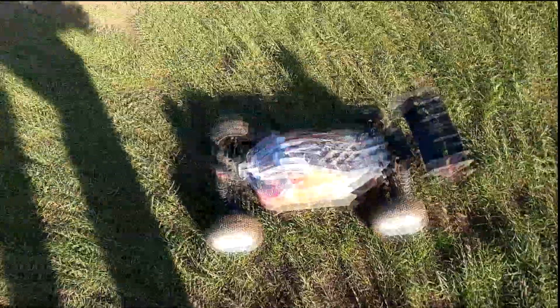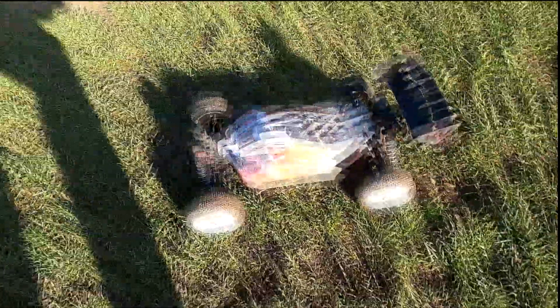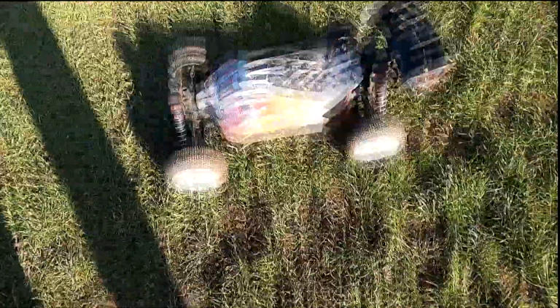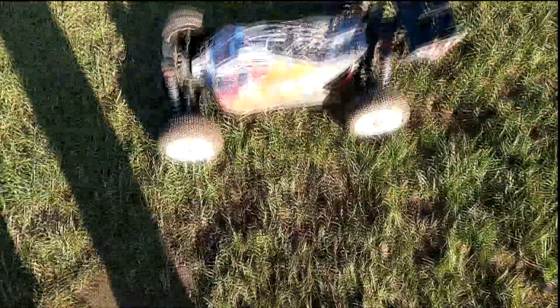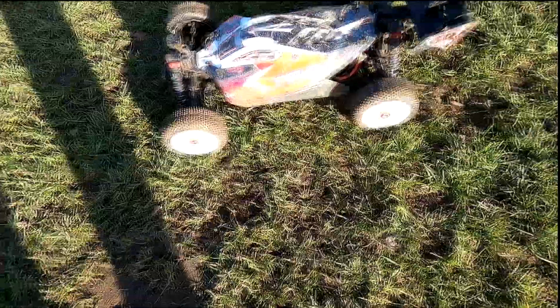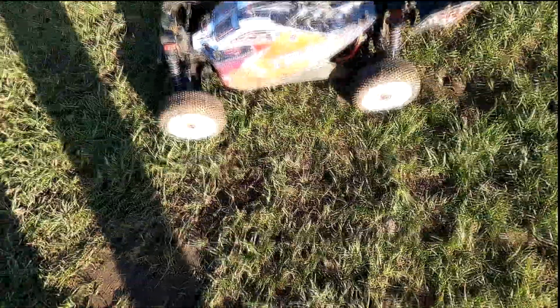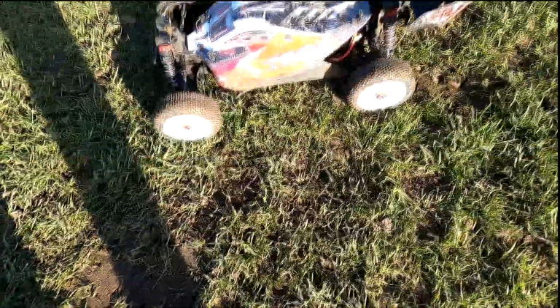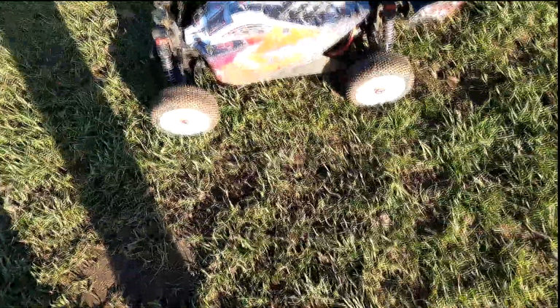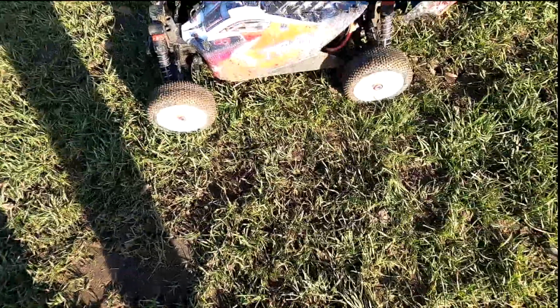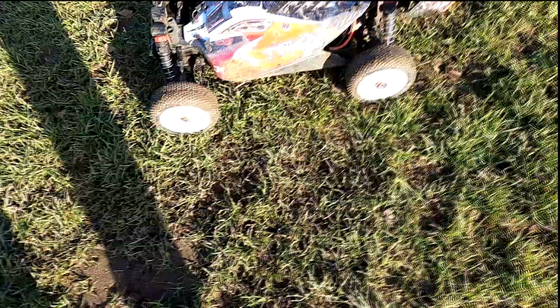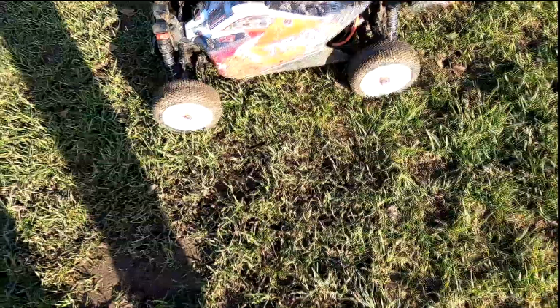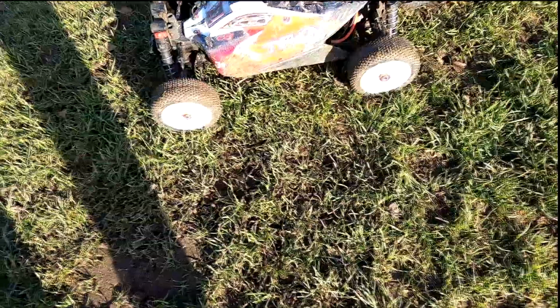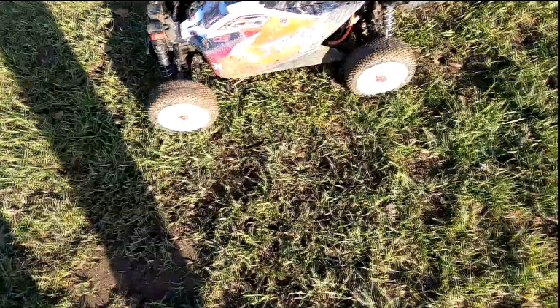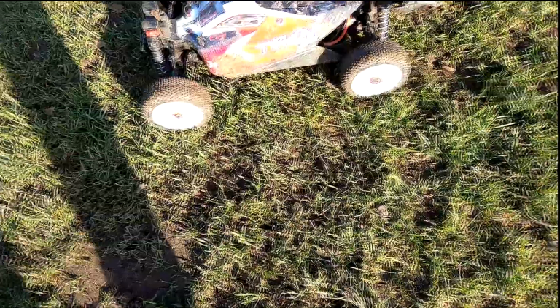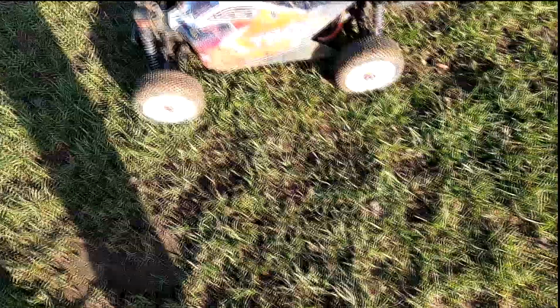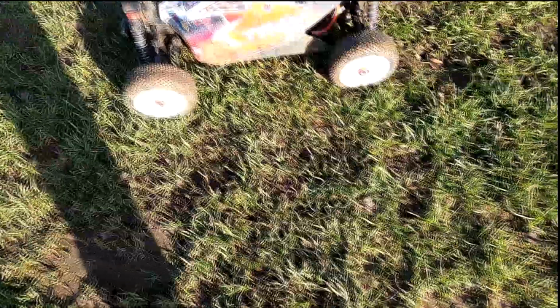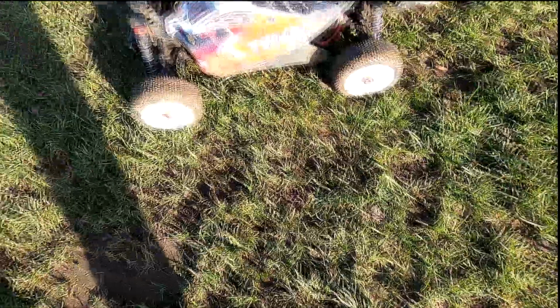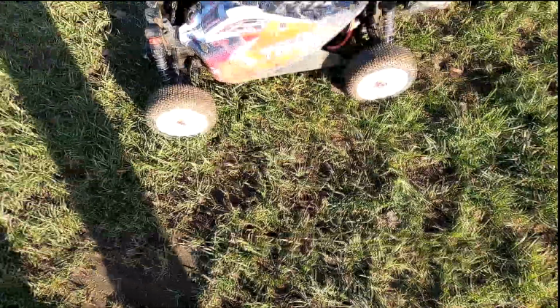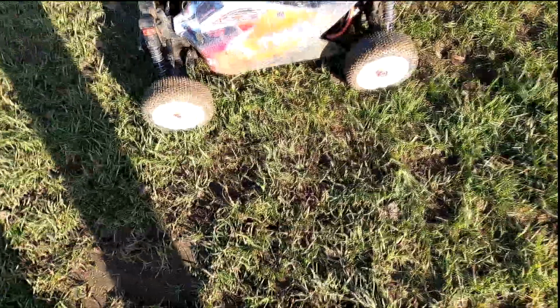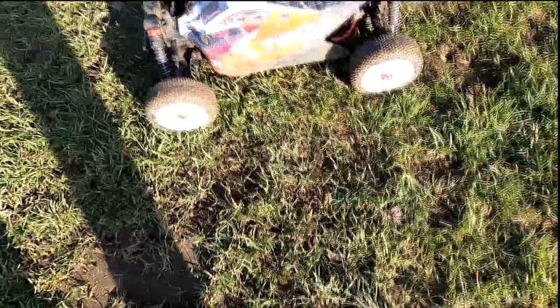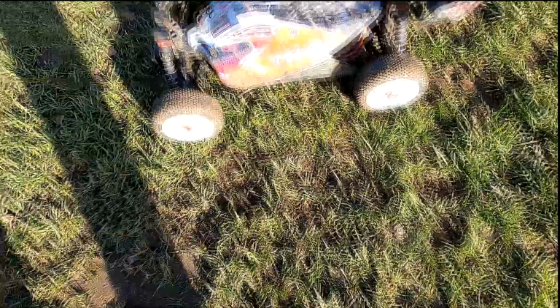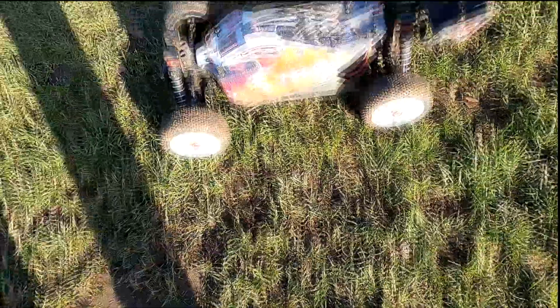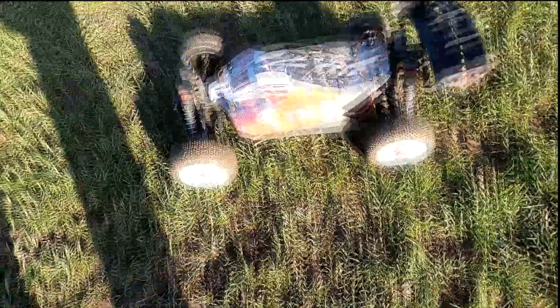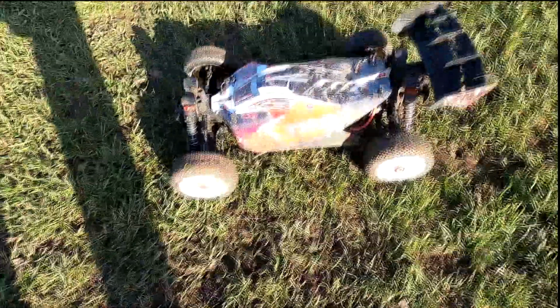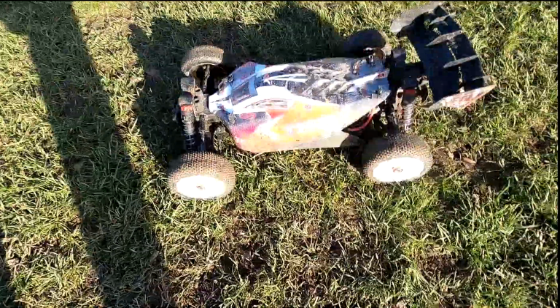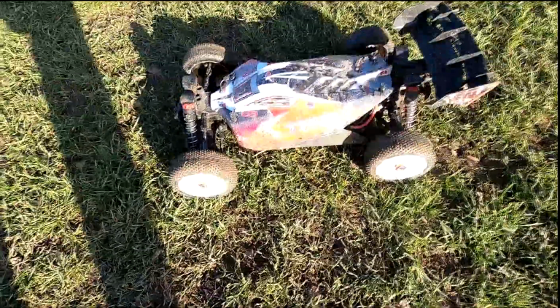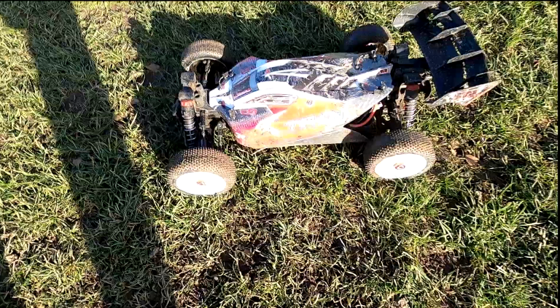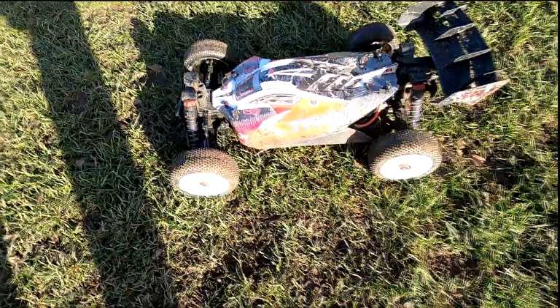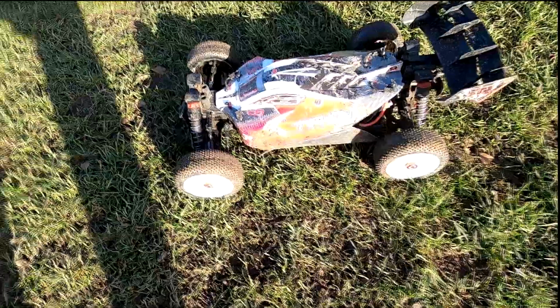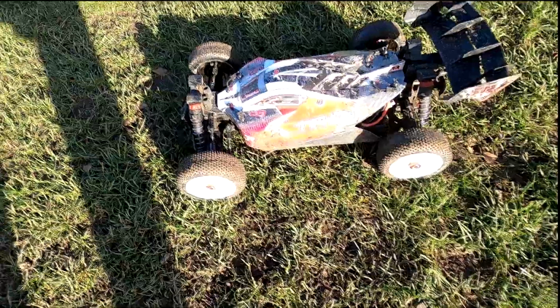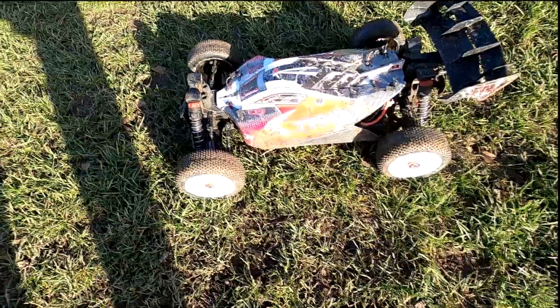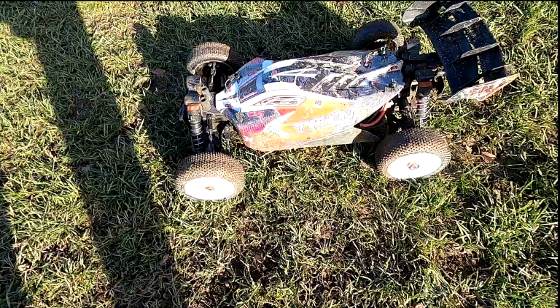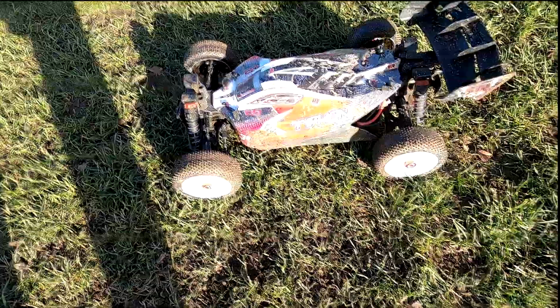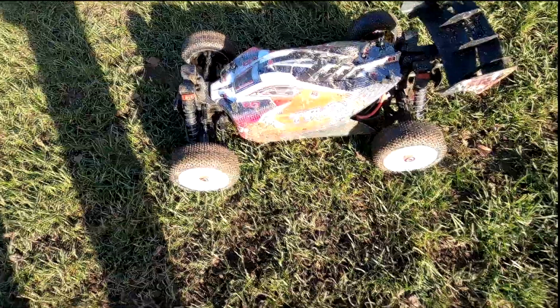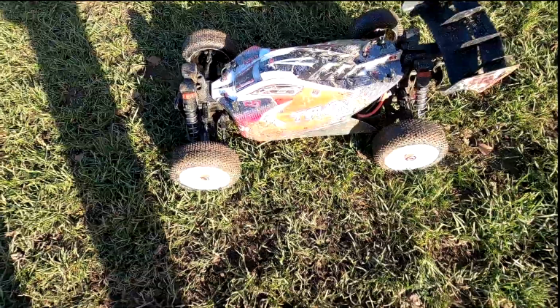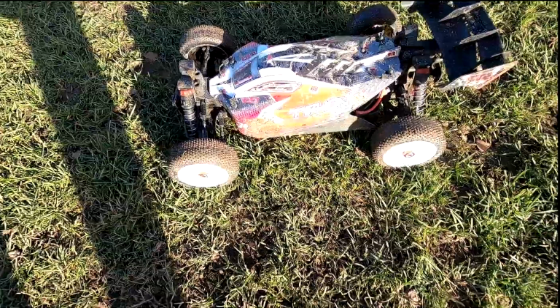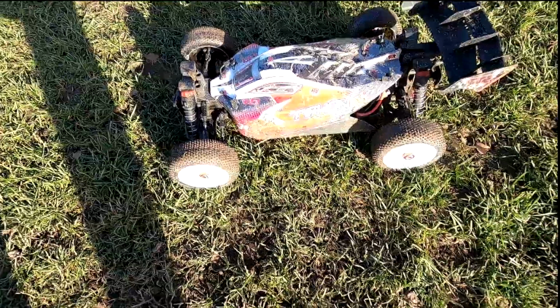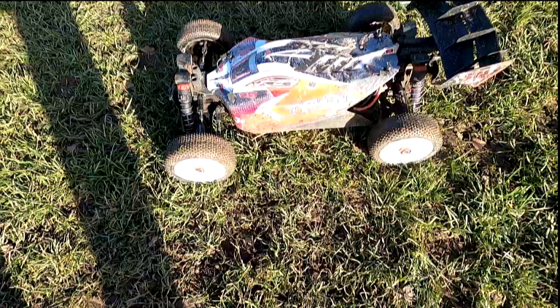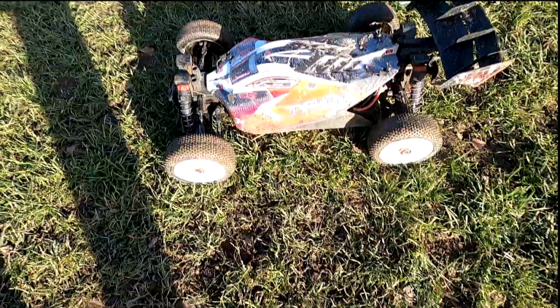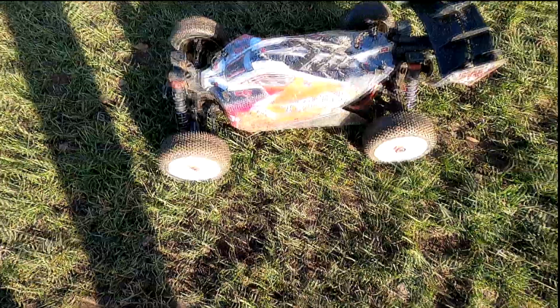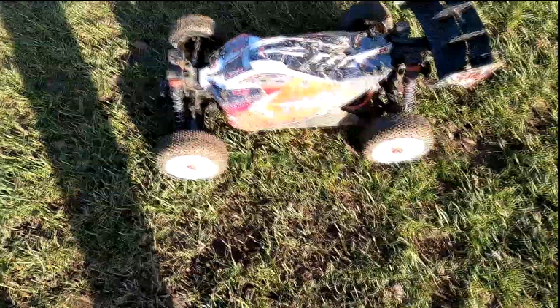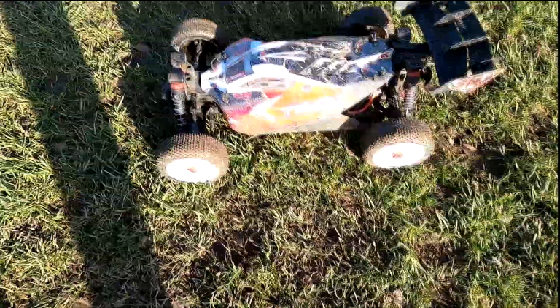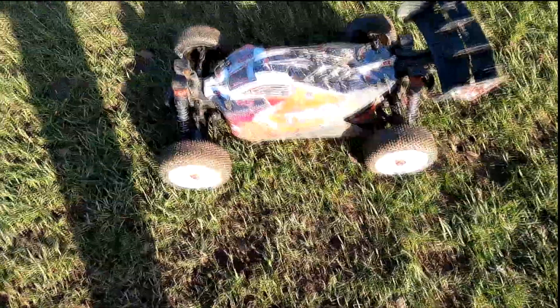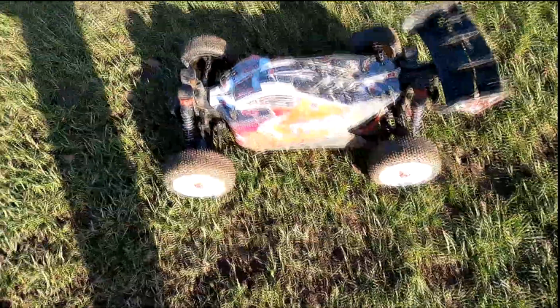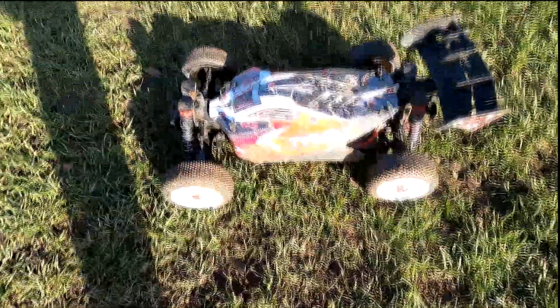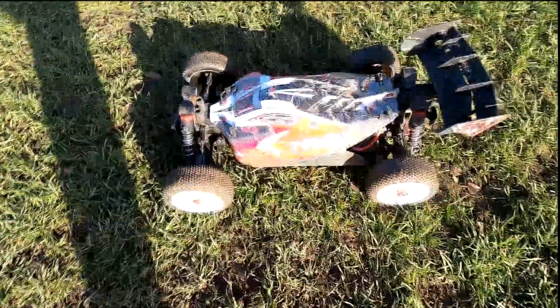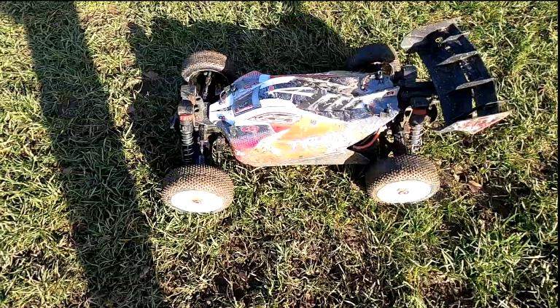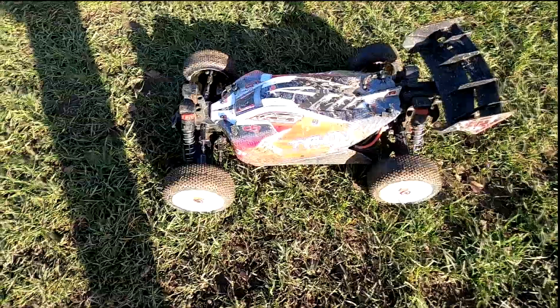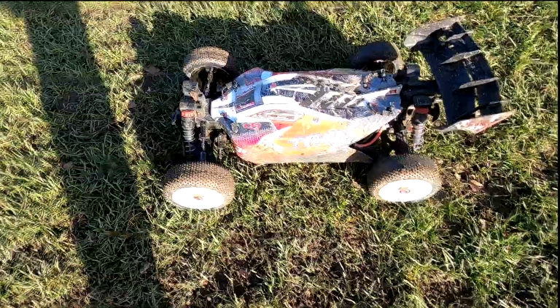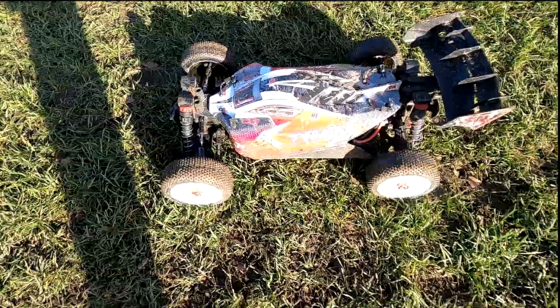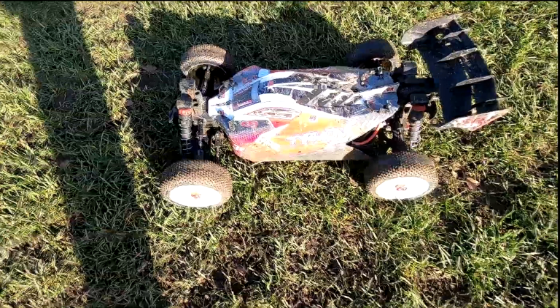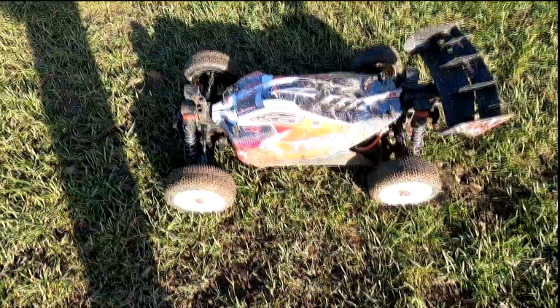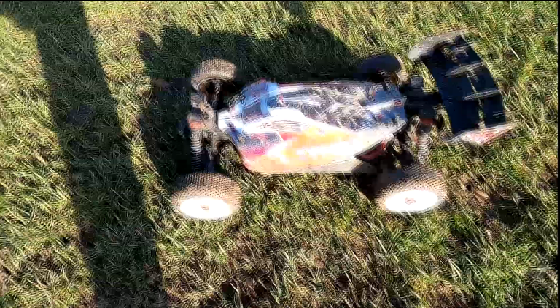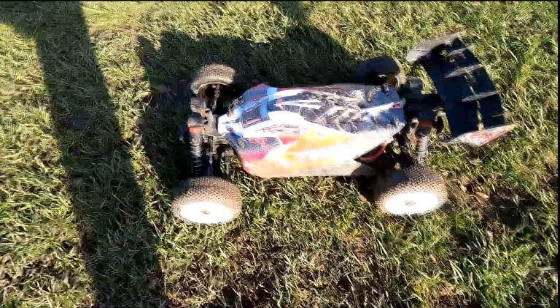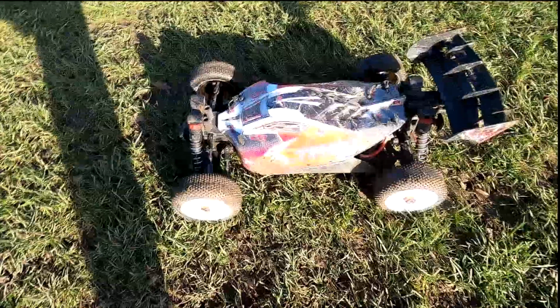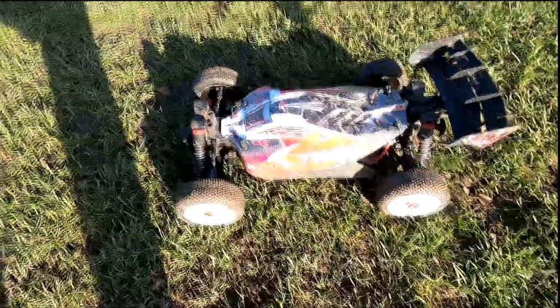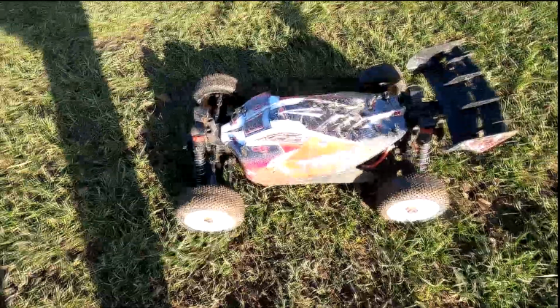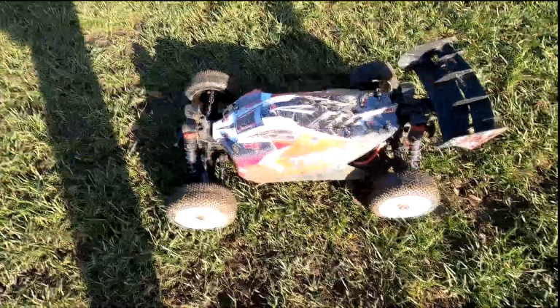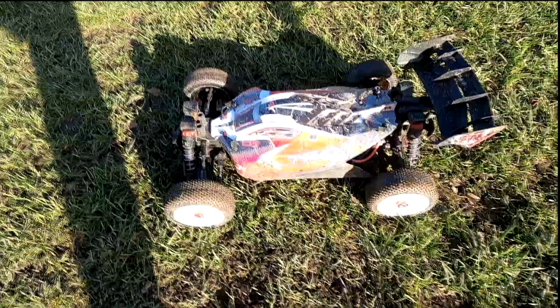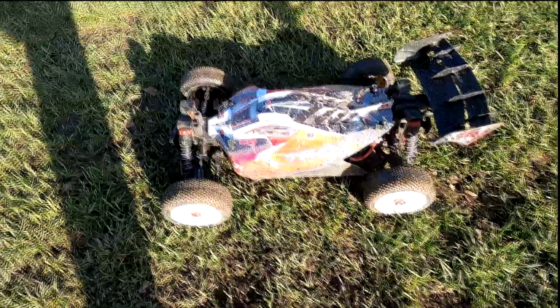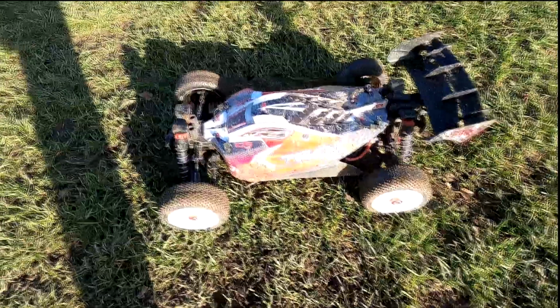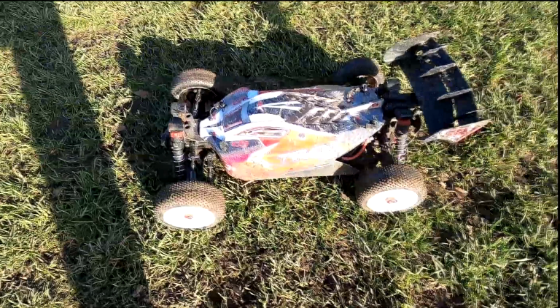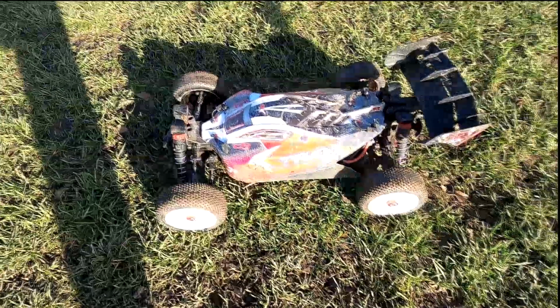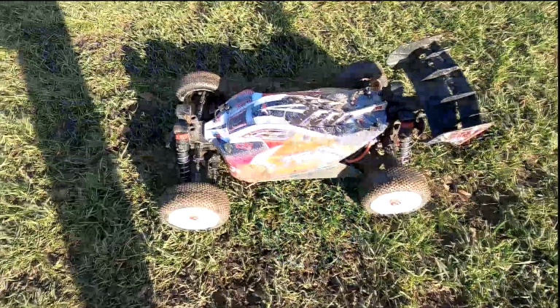Anyway guys, we've got a few cars to run and I need to save a bit of battery for the camera. So that was a run with the Typhoon 3S.